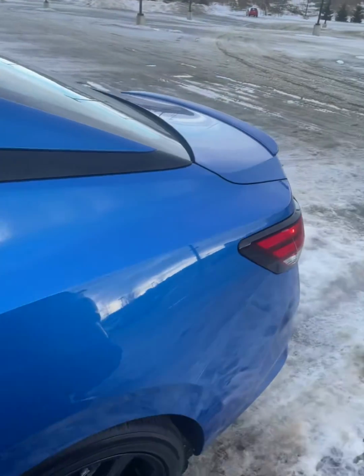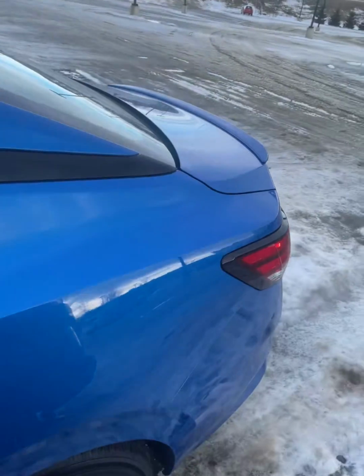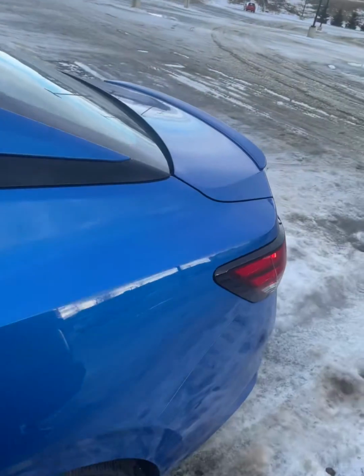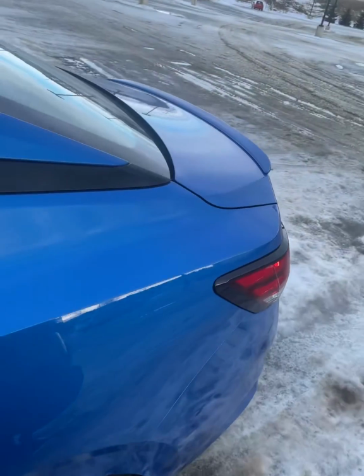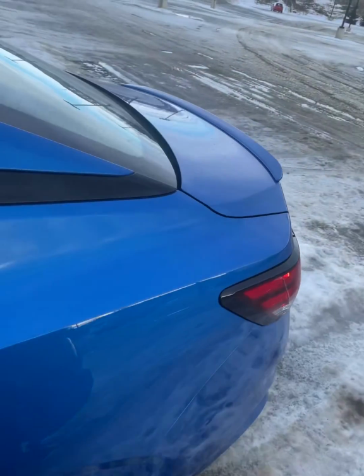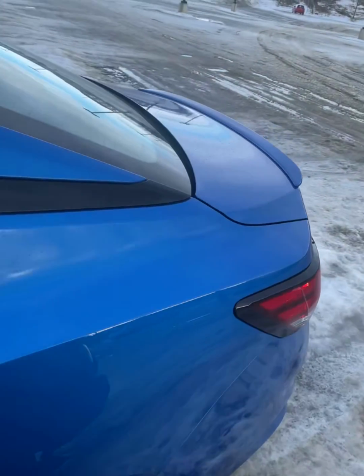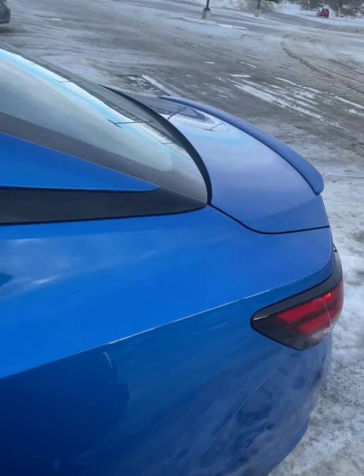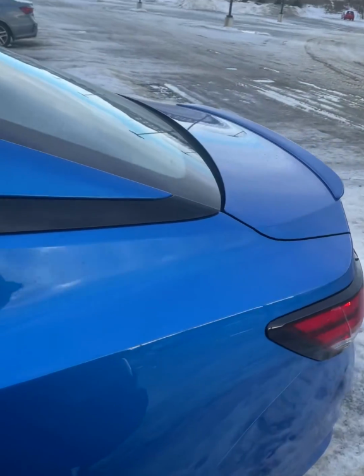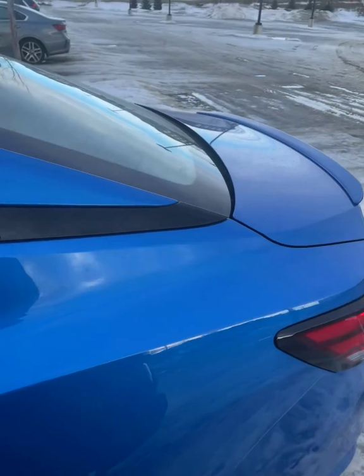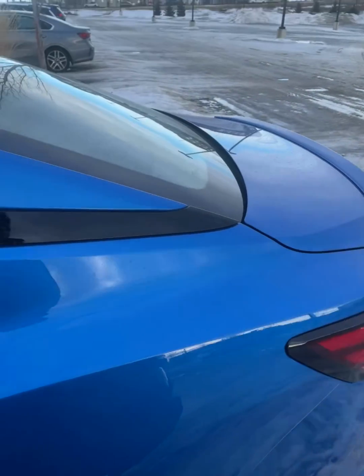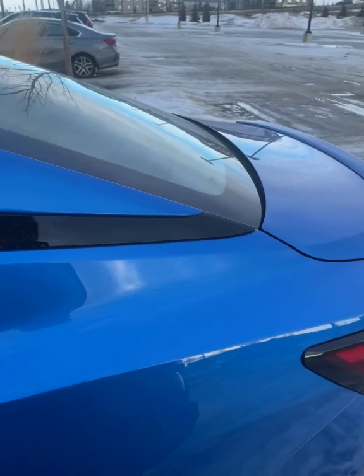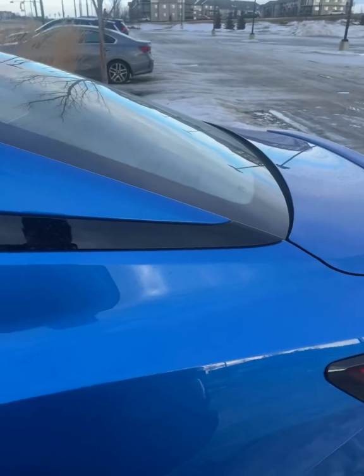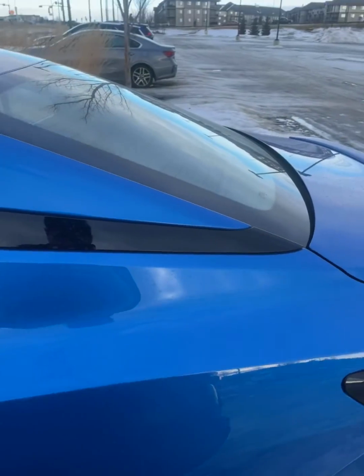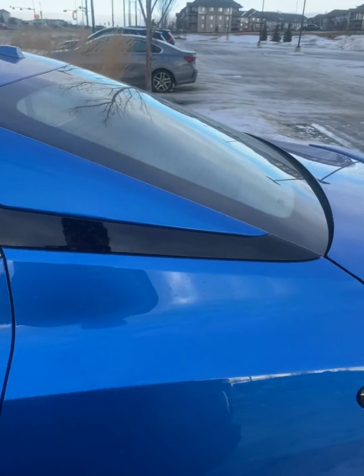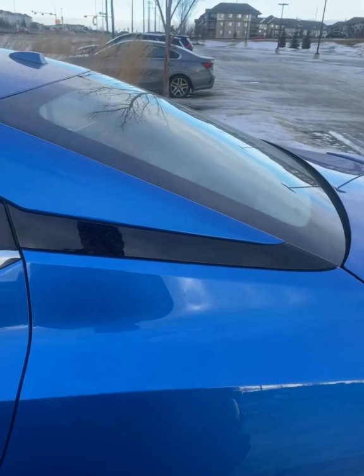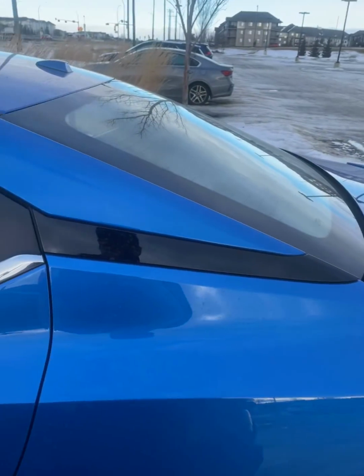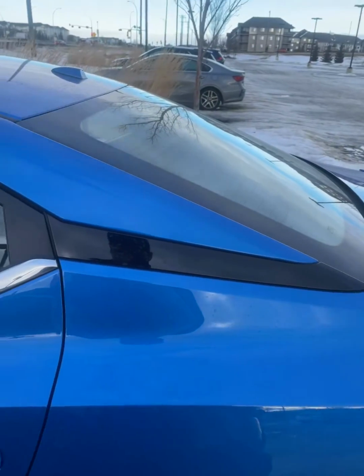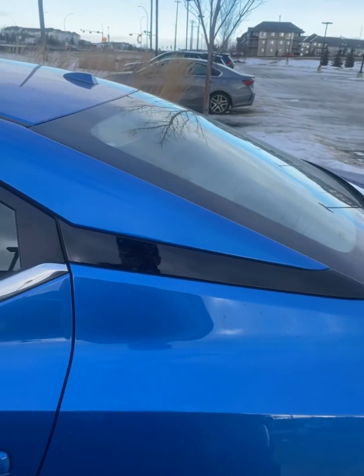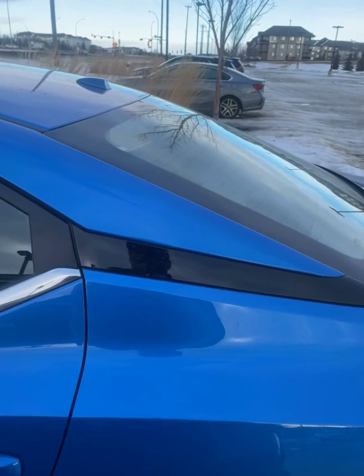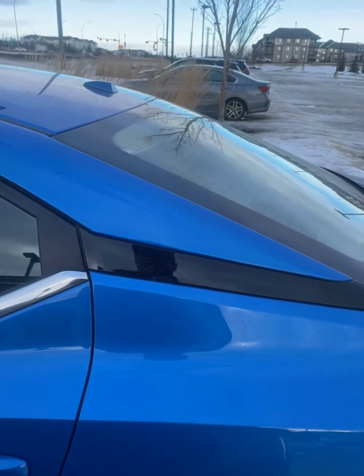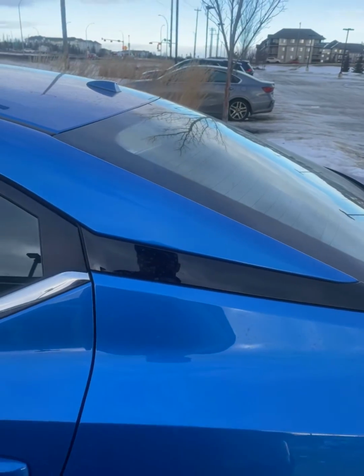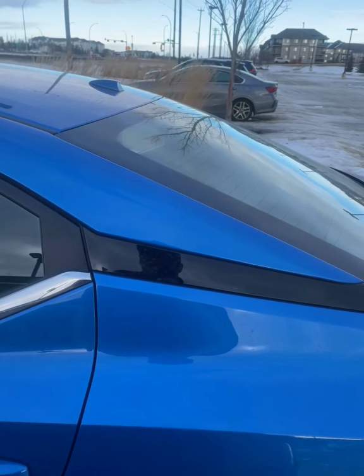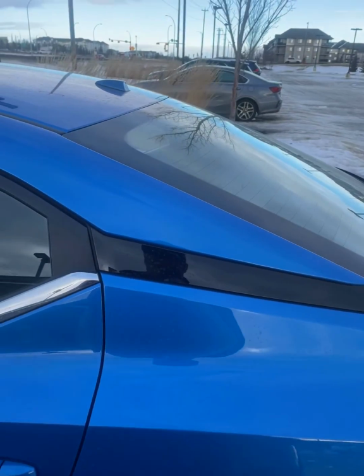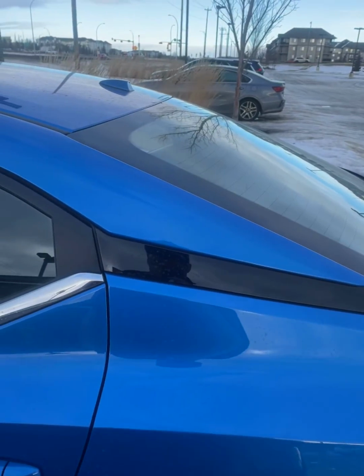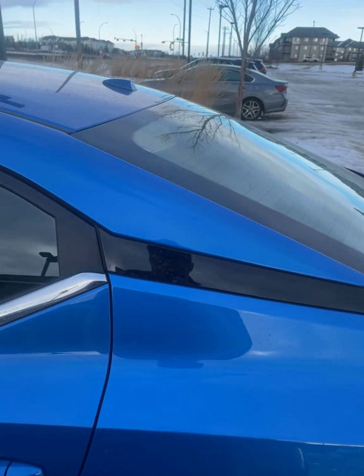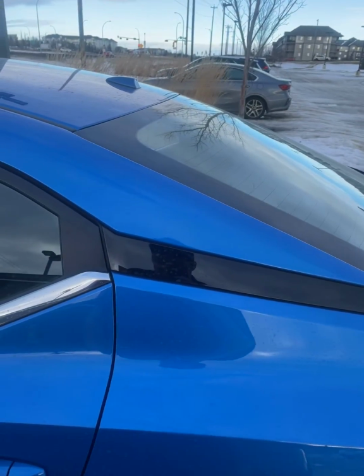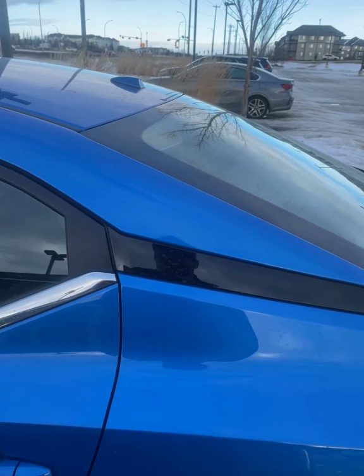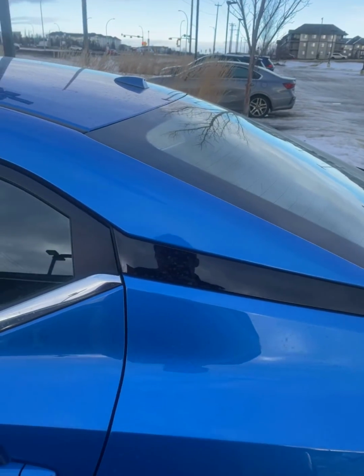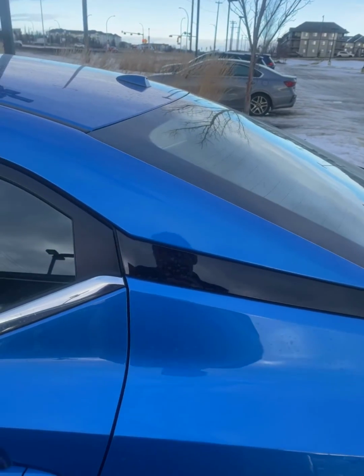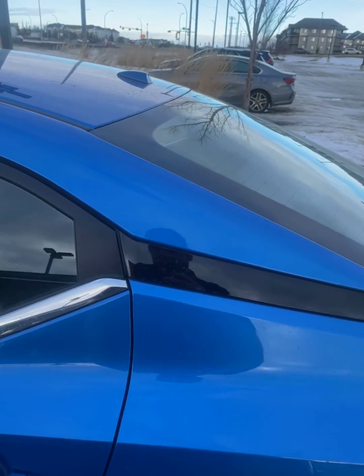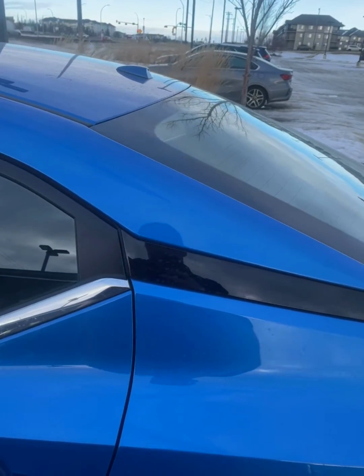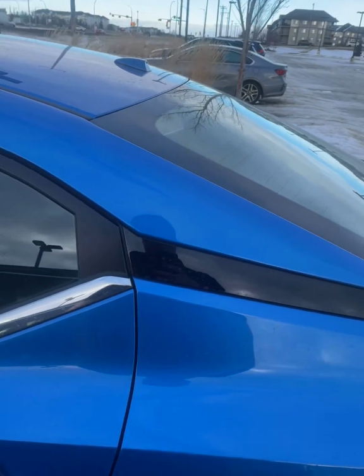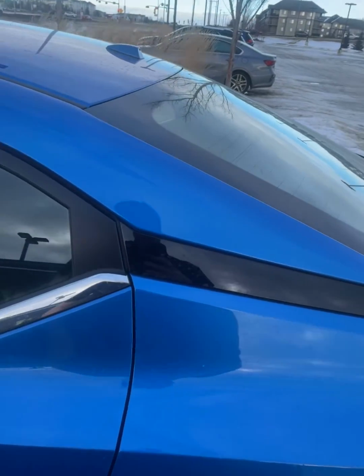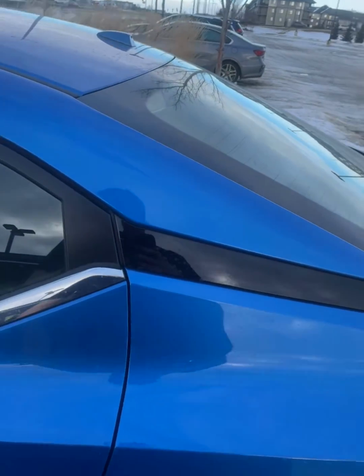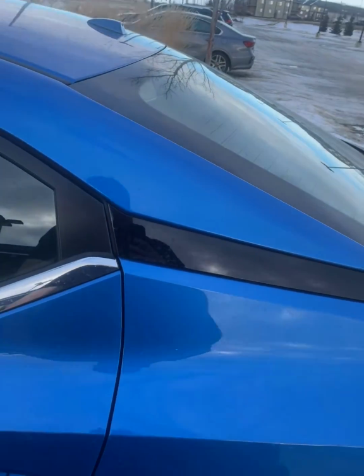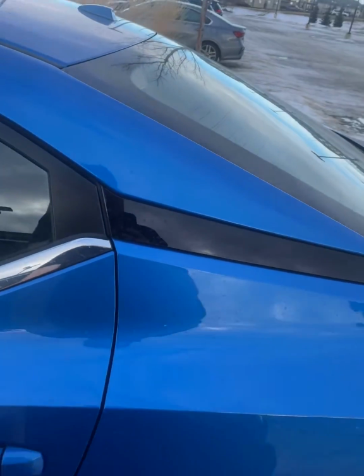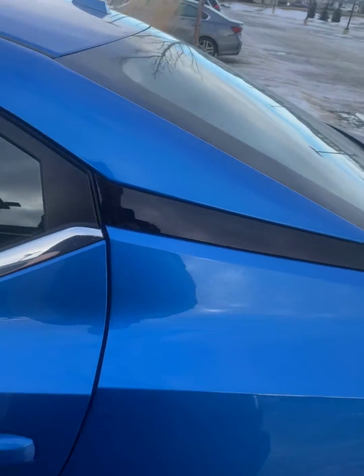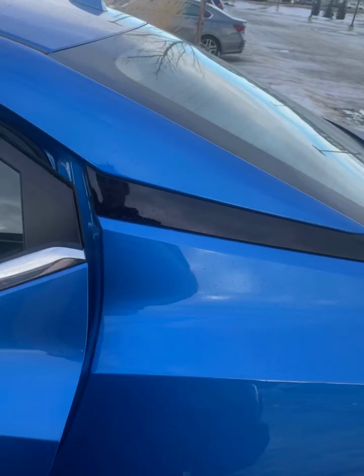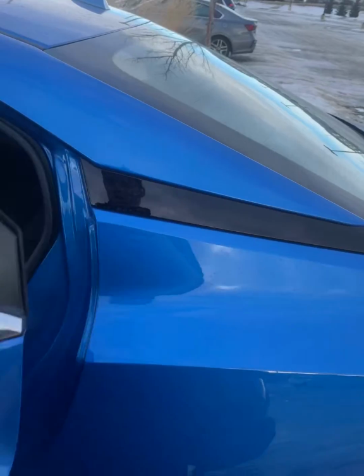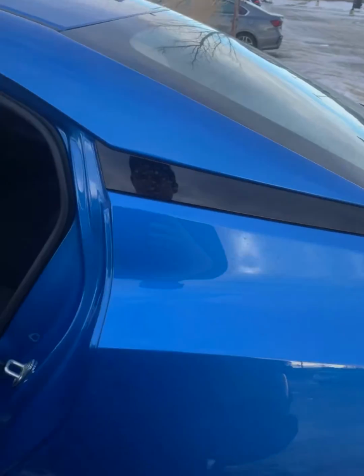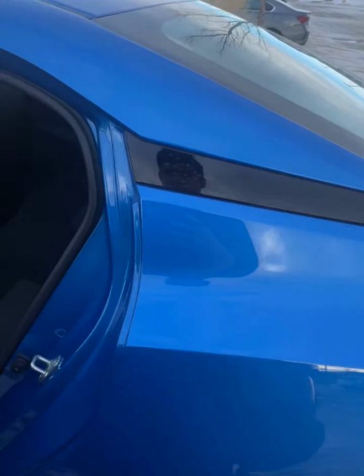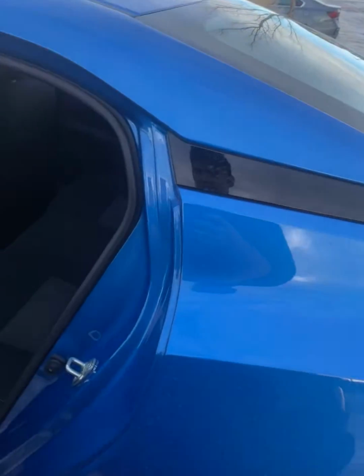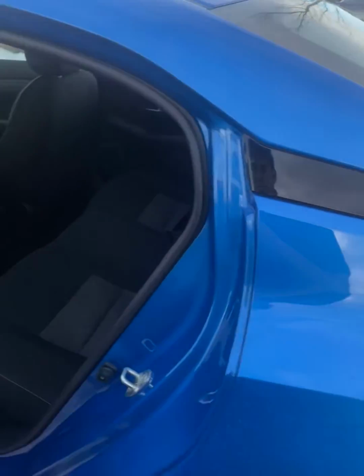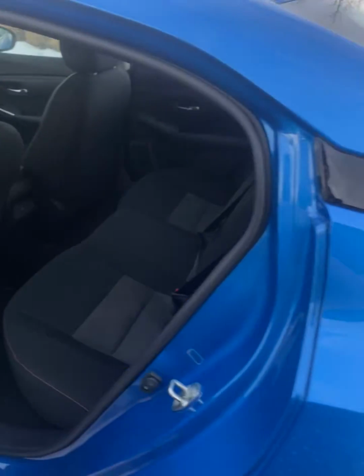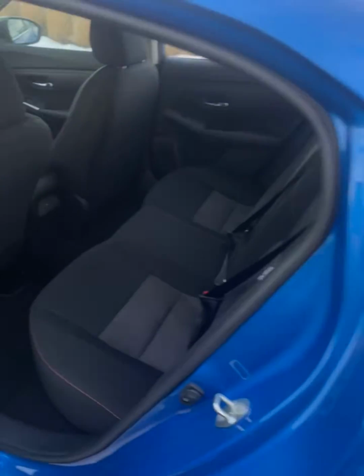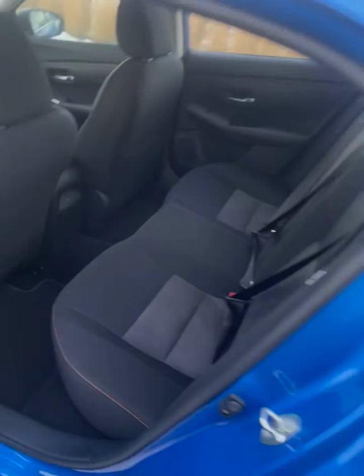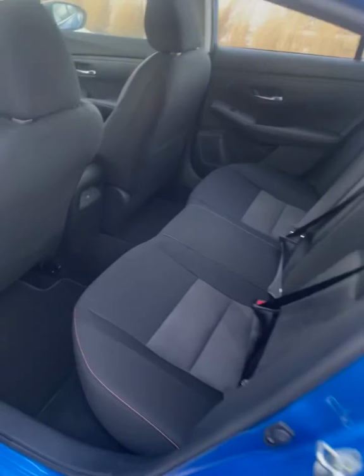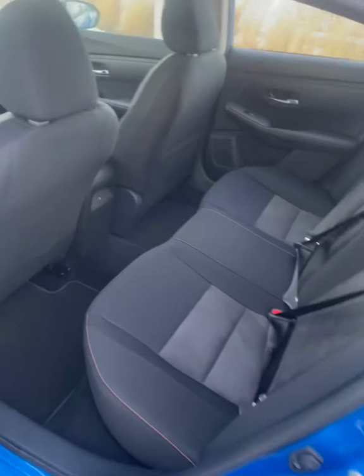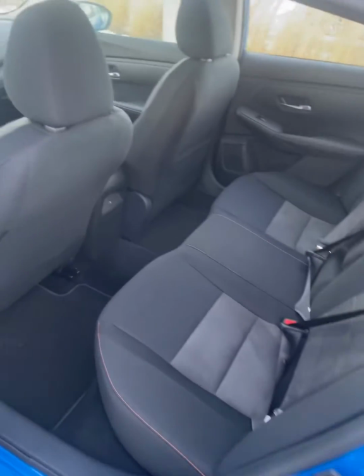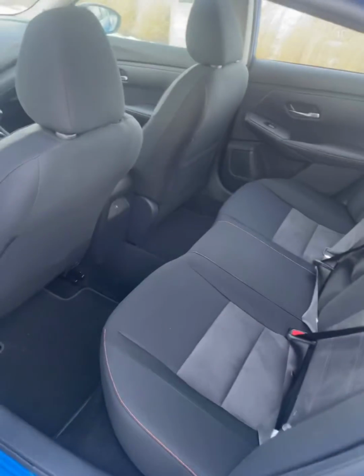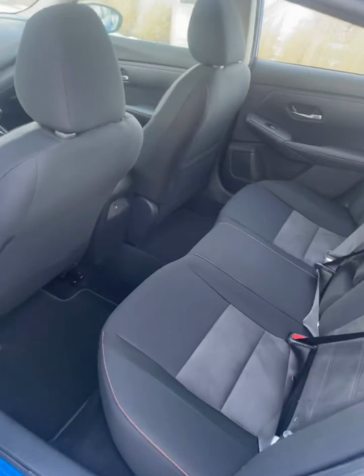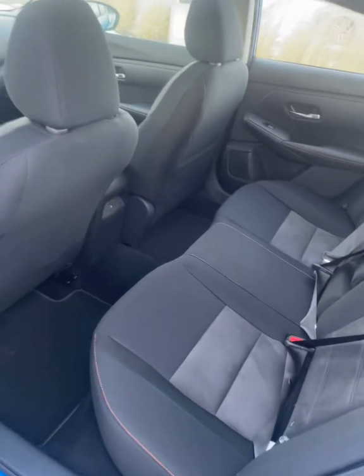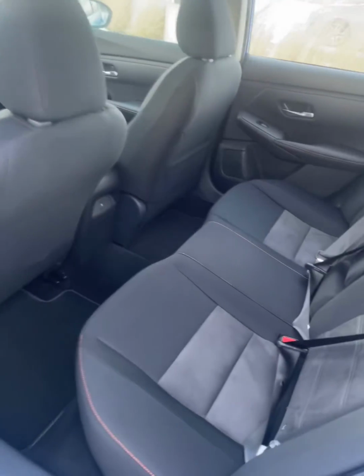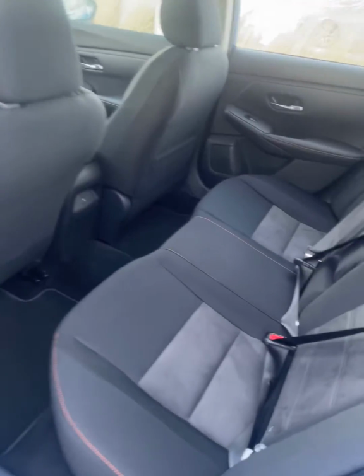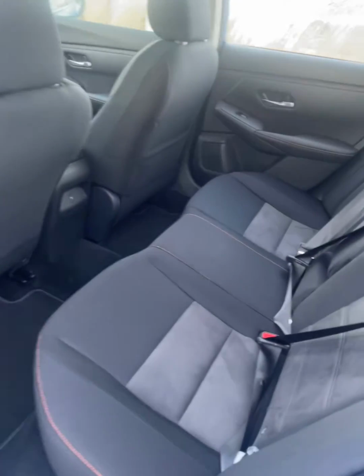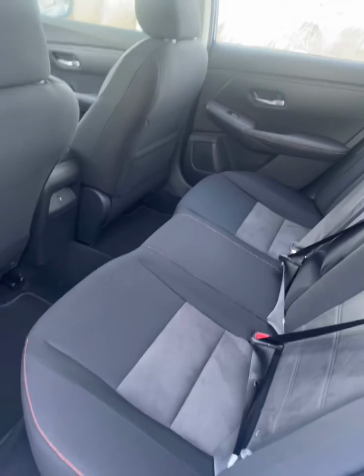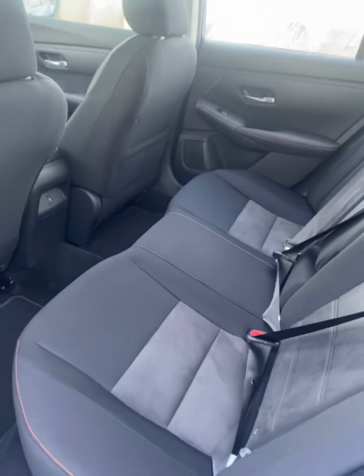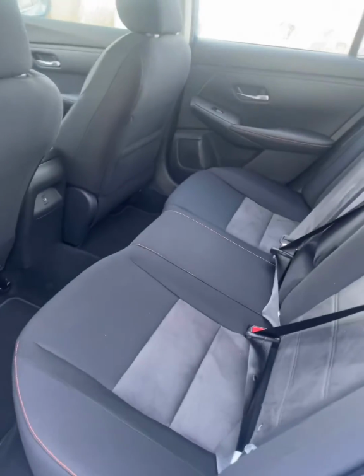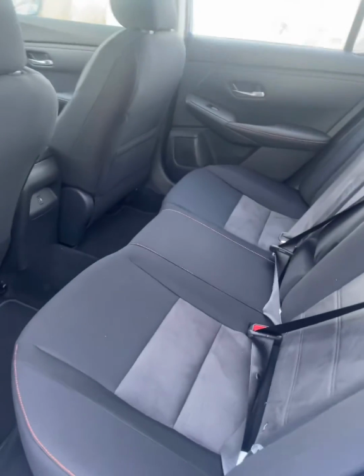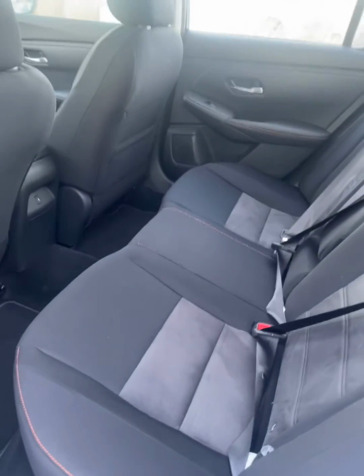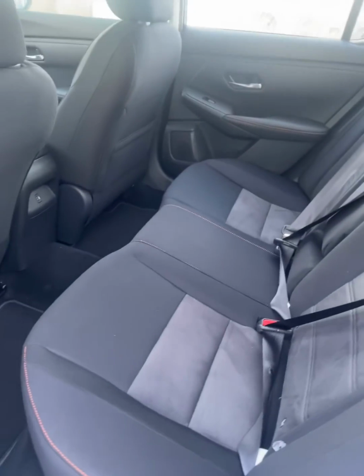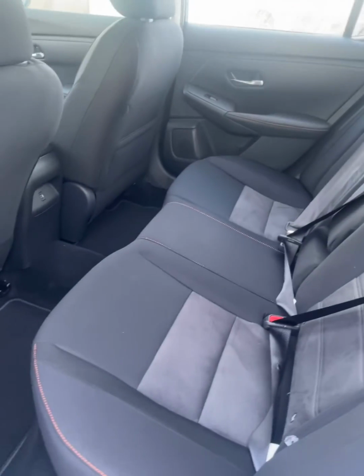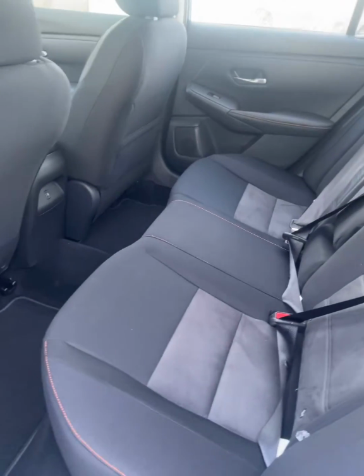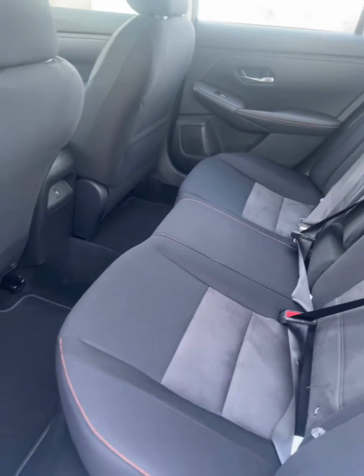You got tons of leg room here. Let me just unlock the vehicle really quickly. Got tons of leg room here in the back as well.